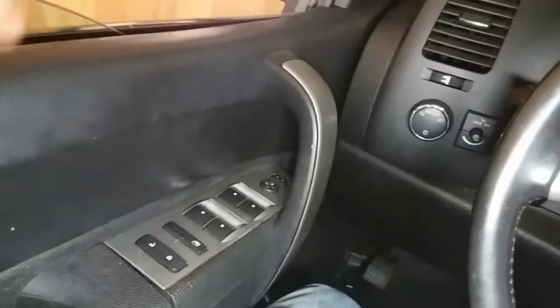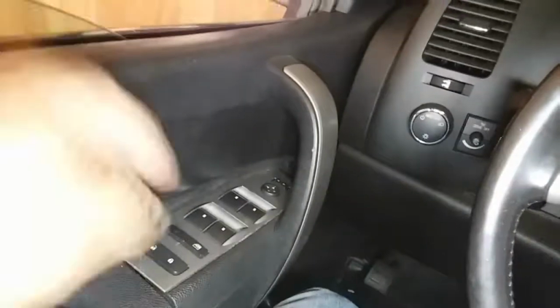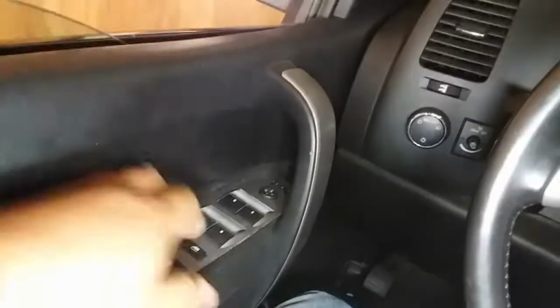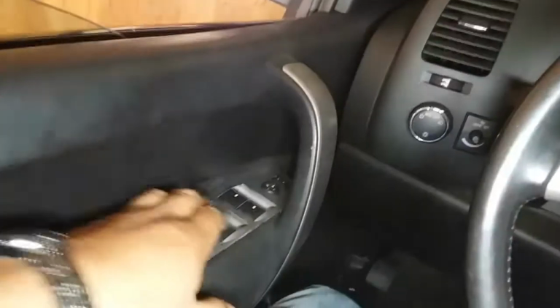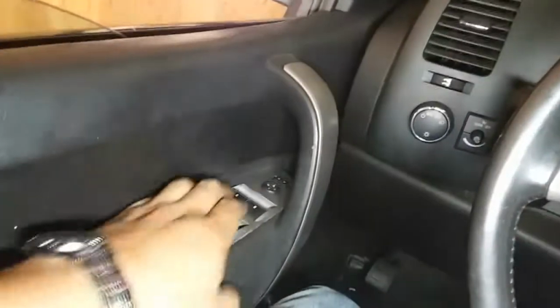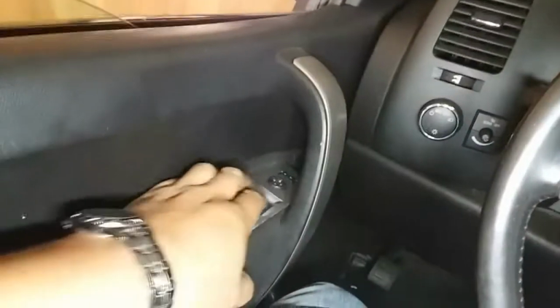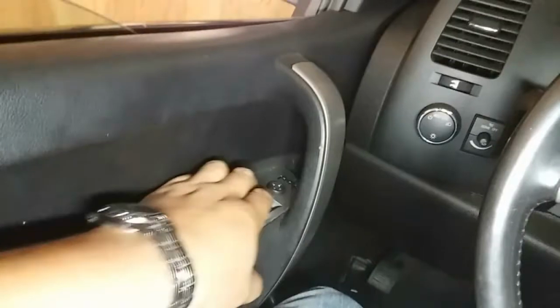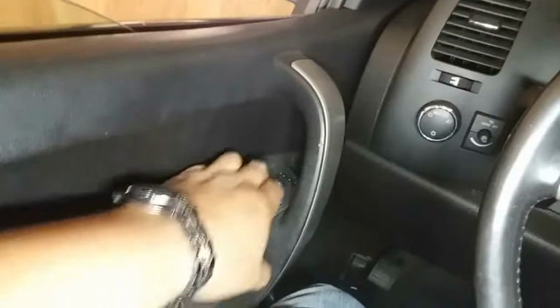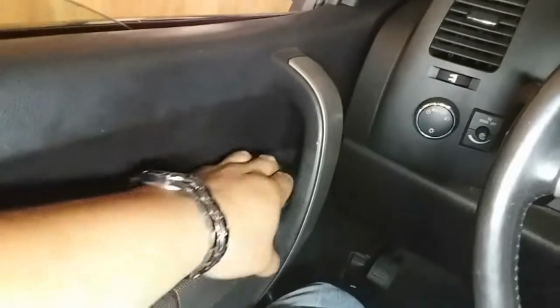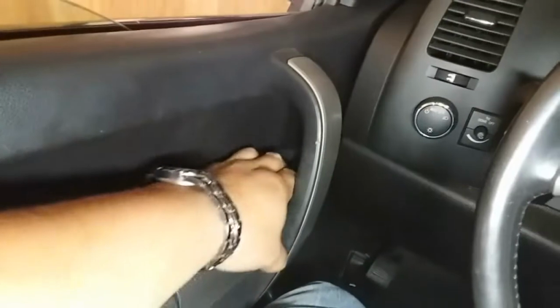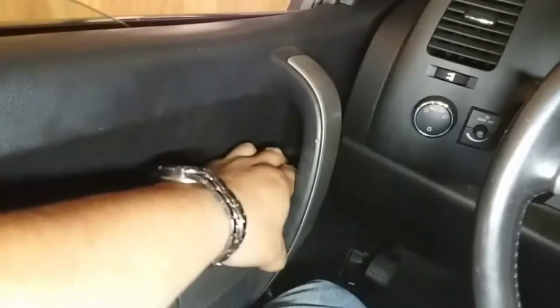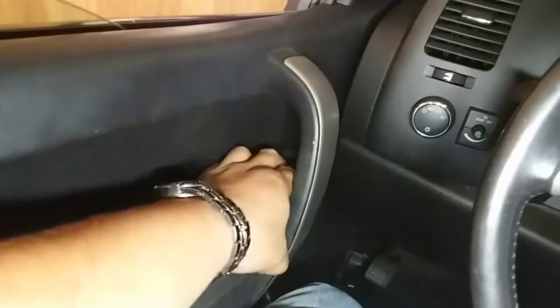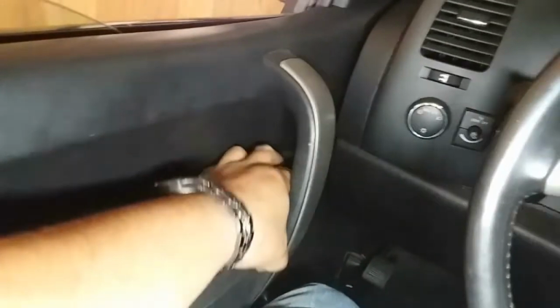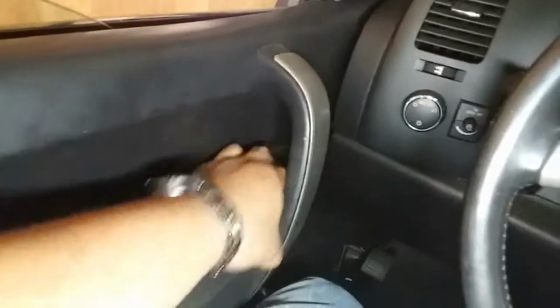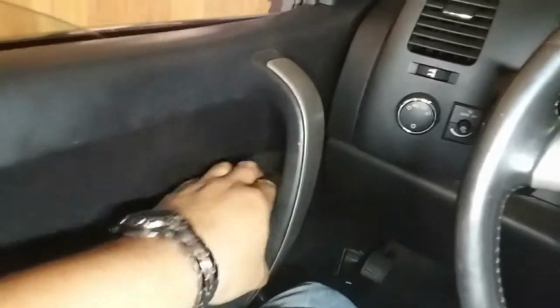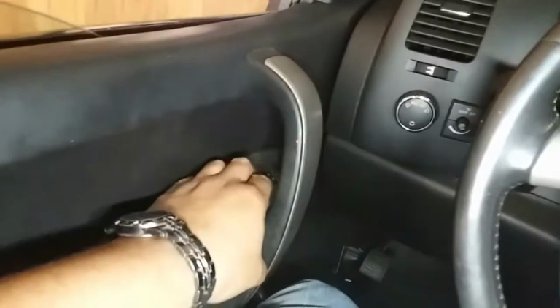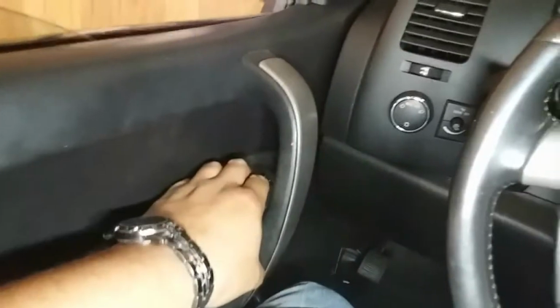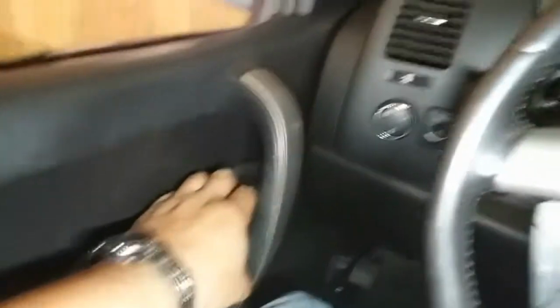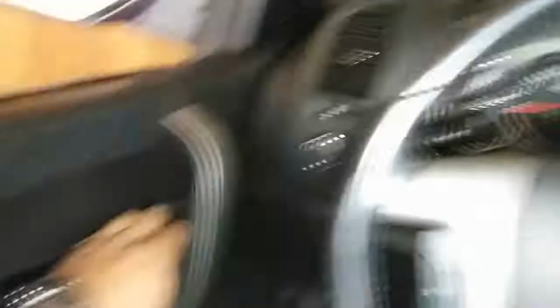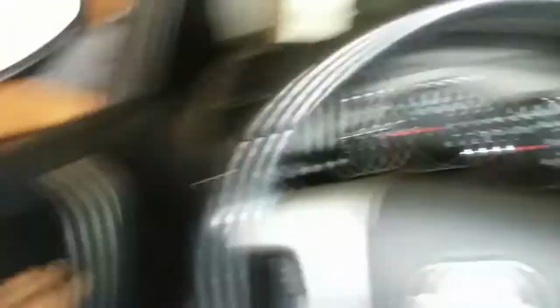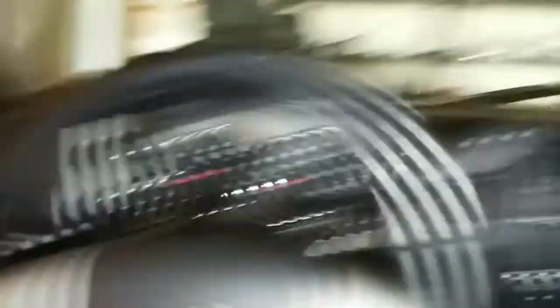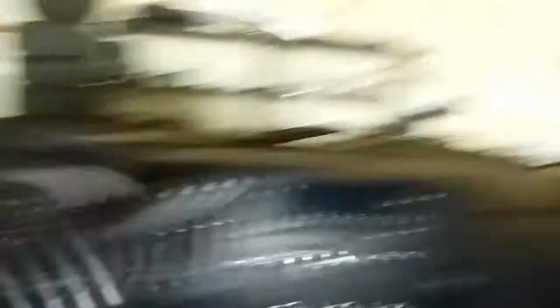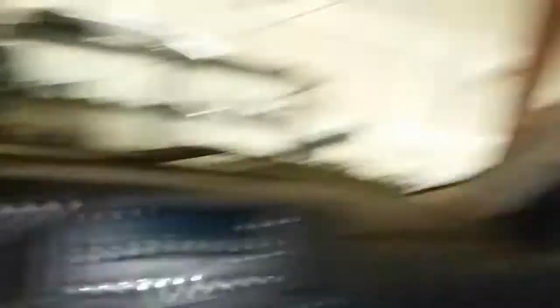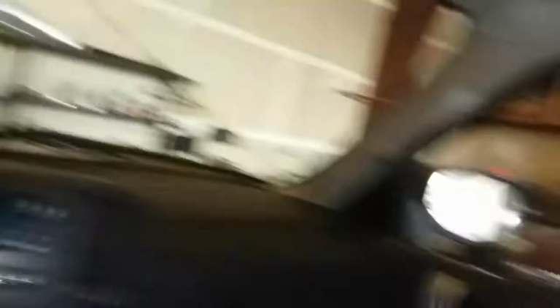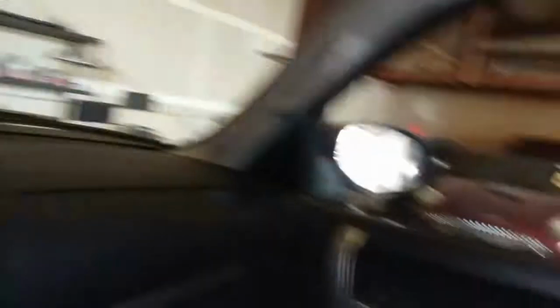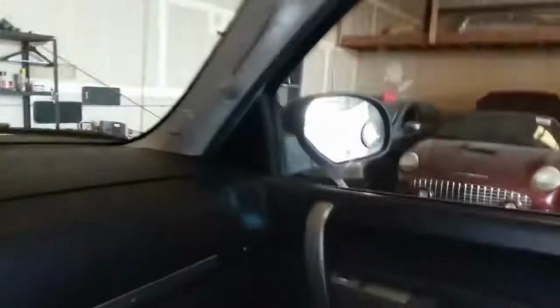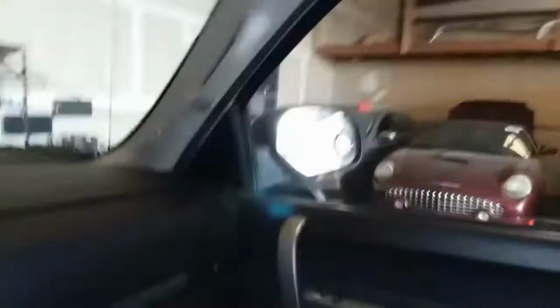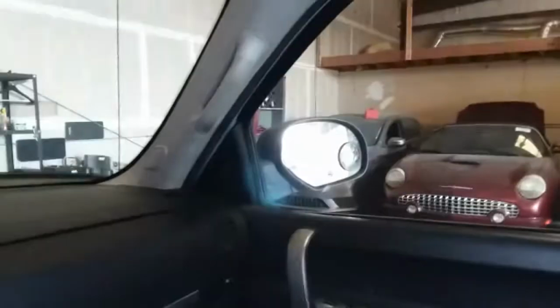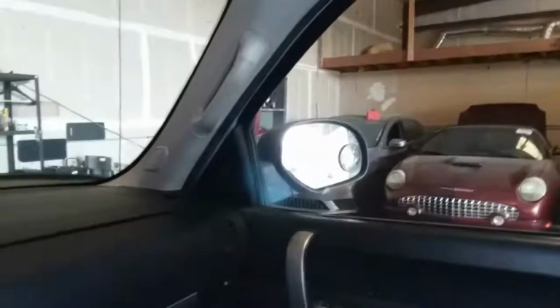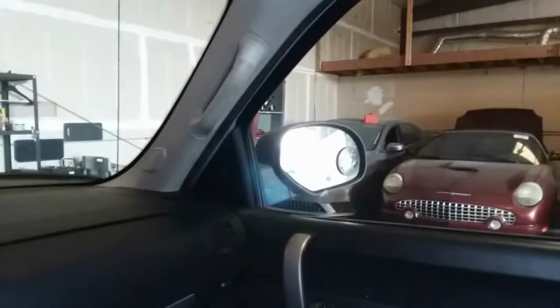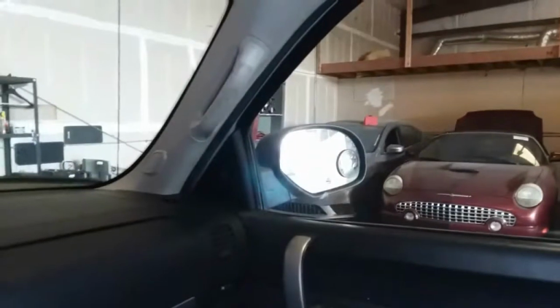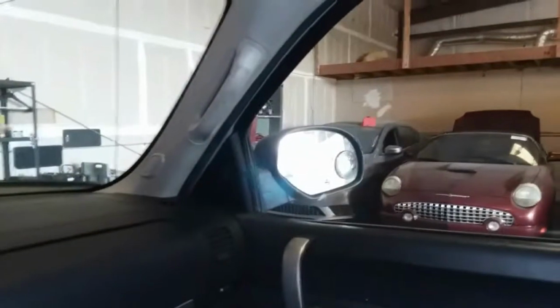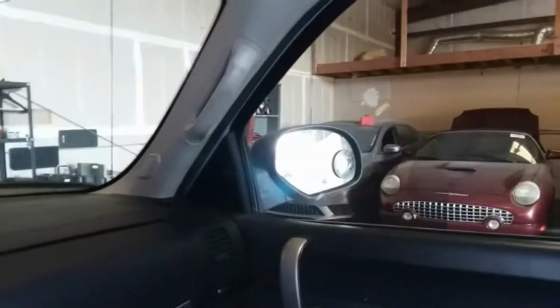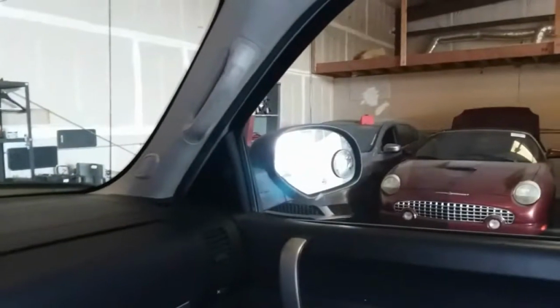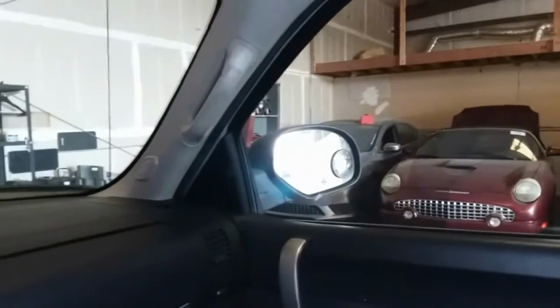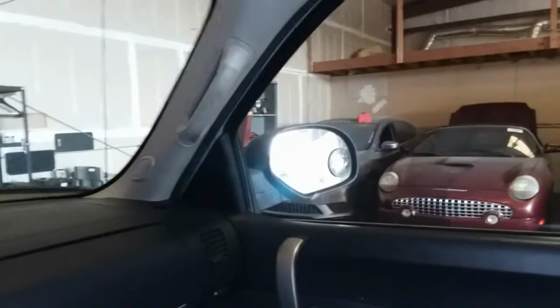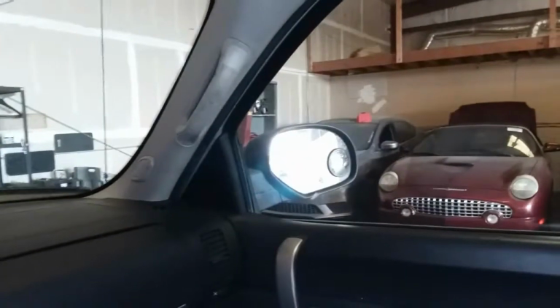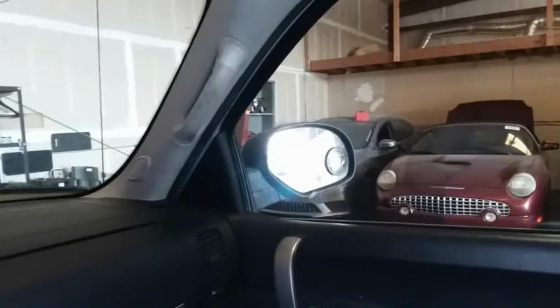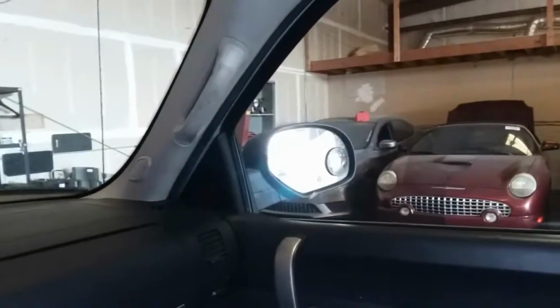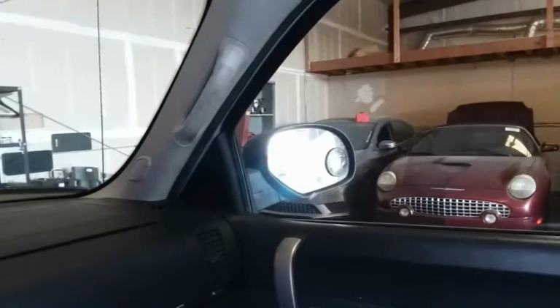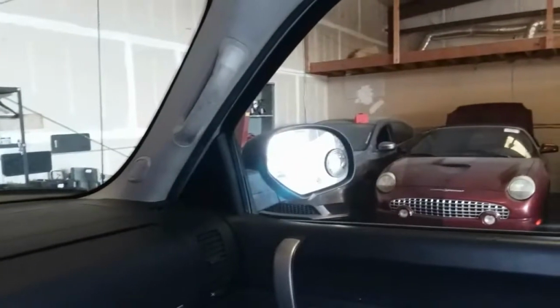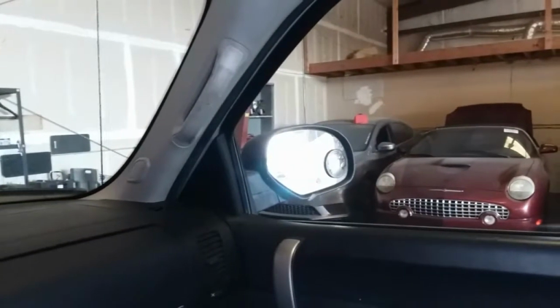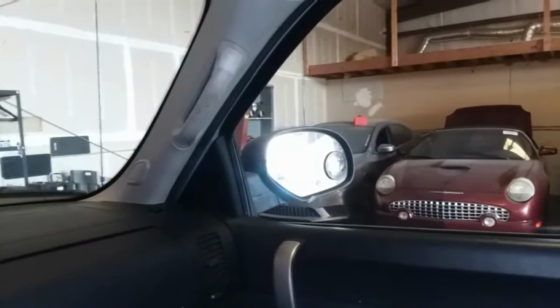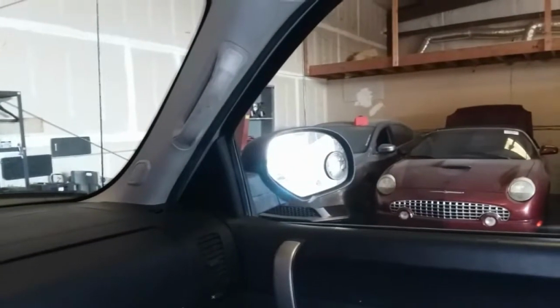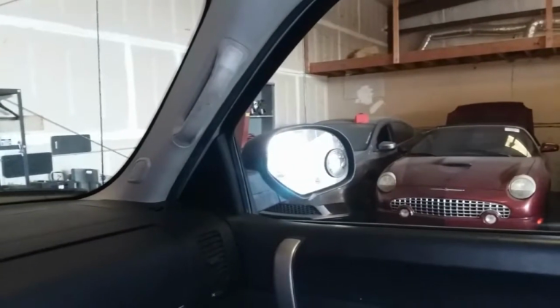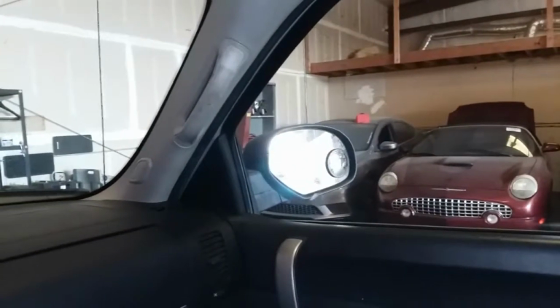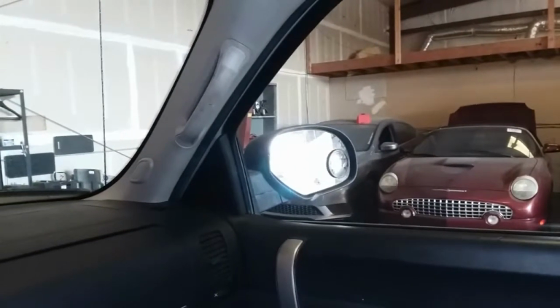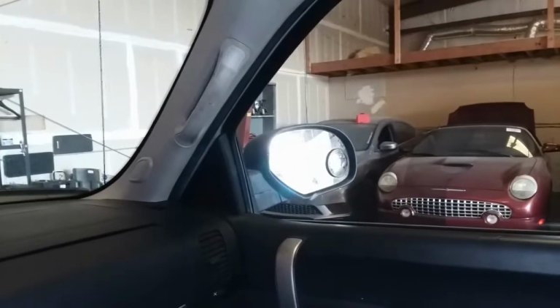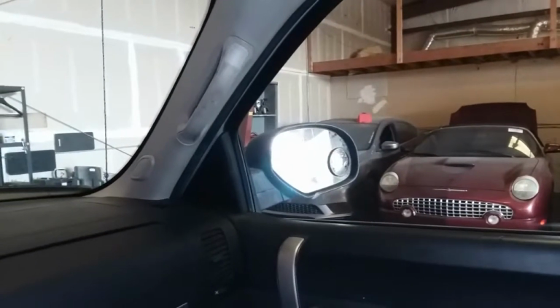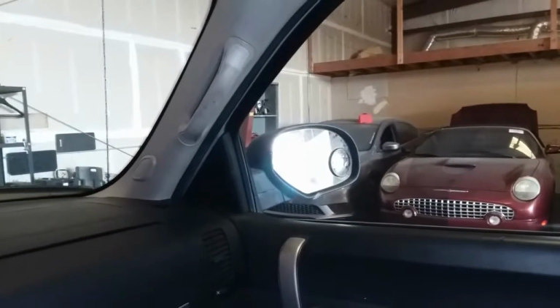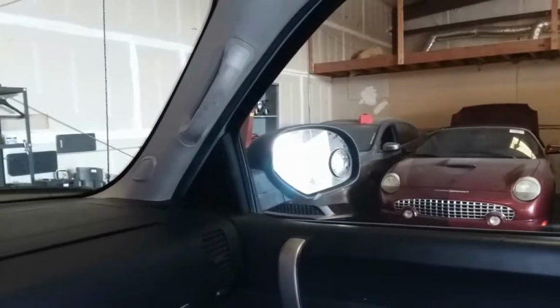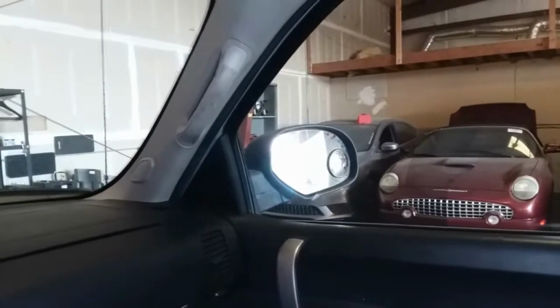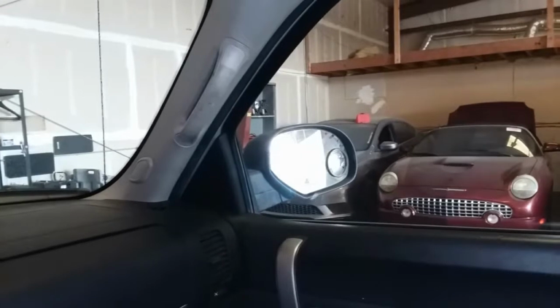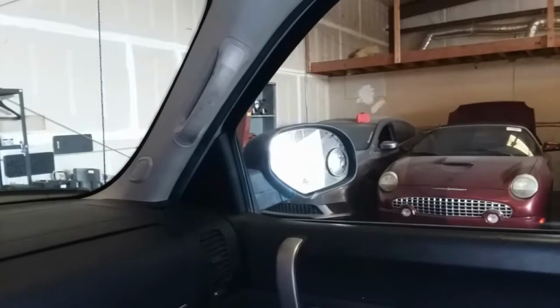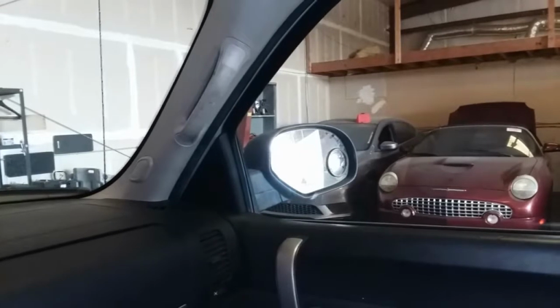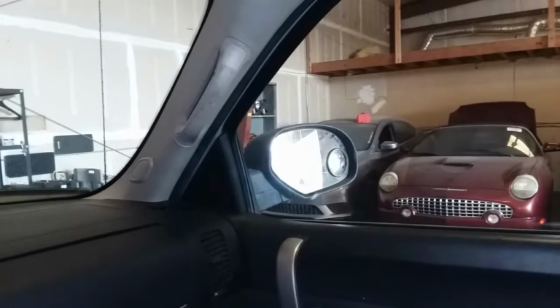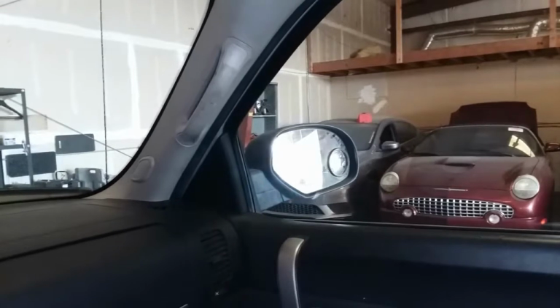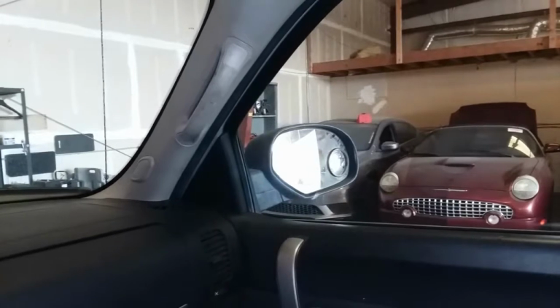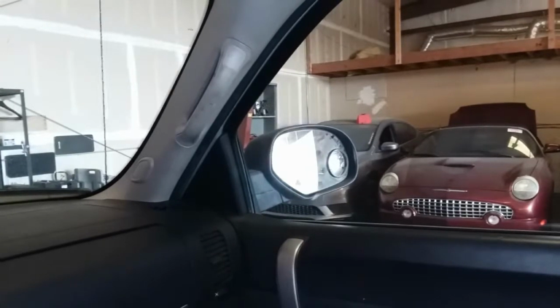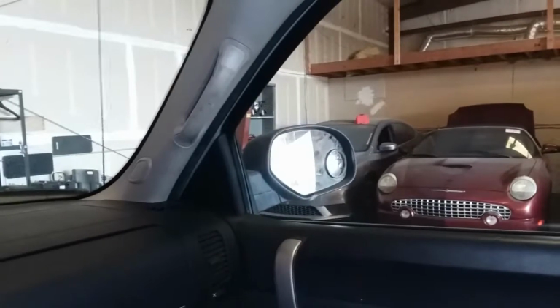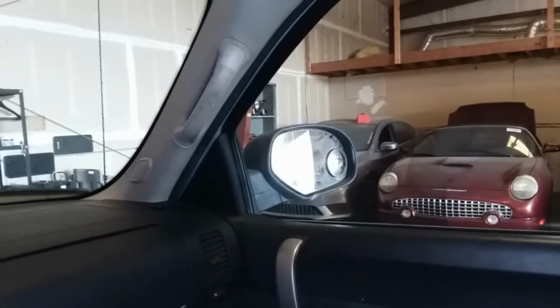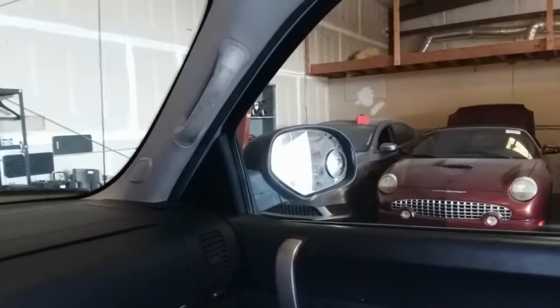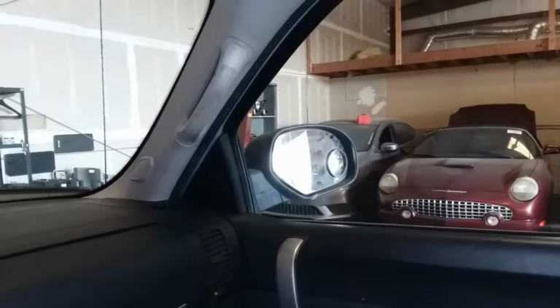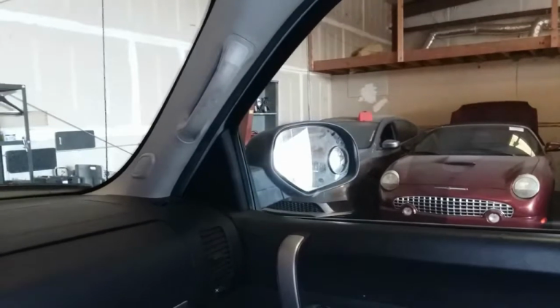Let's go to the other side and give it a try to see if it moves. There it is — sweet.